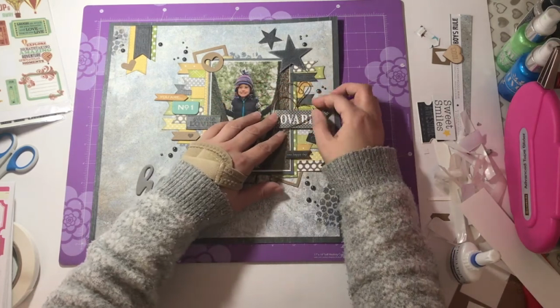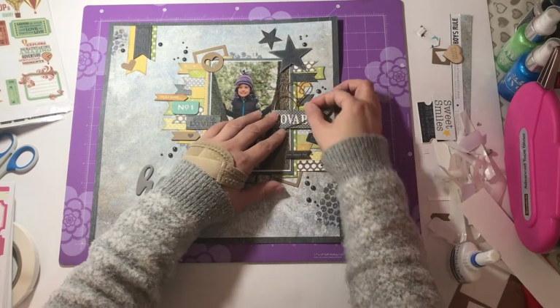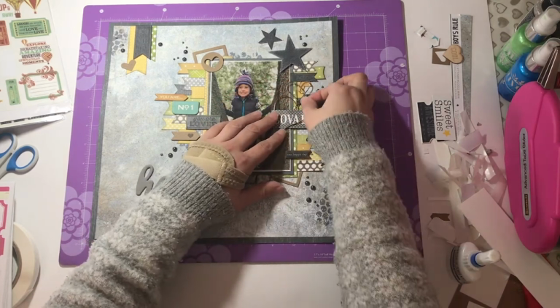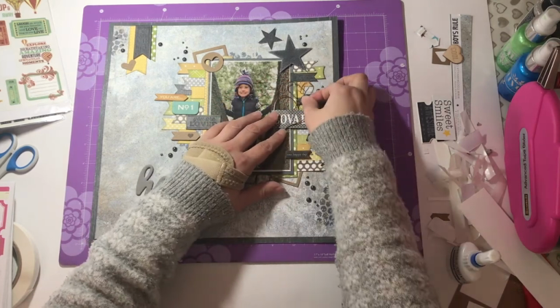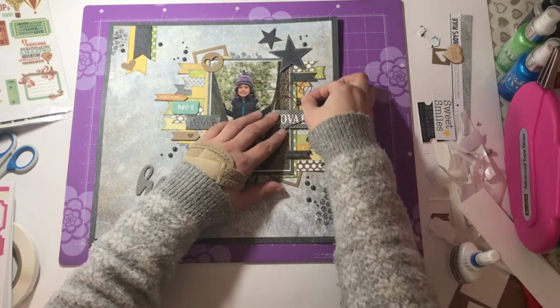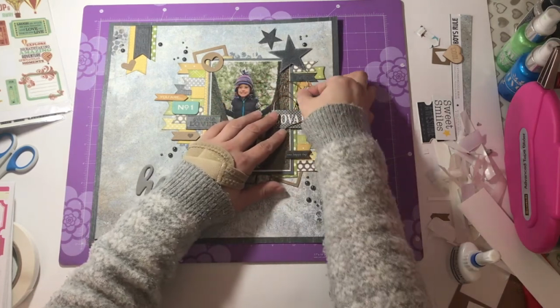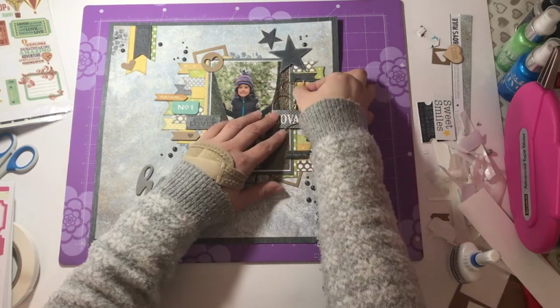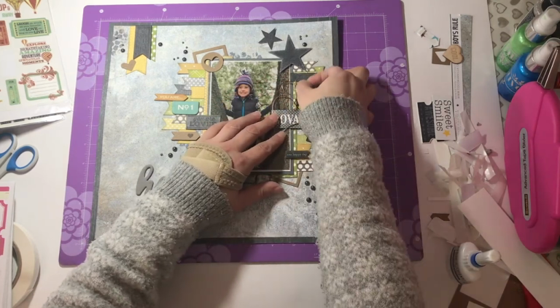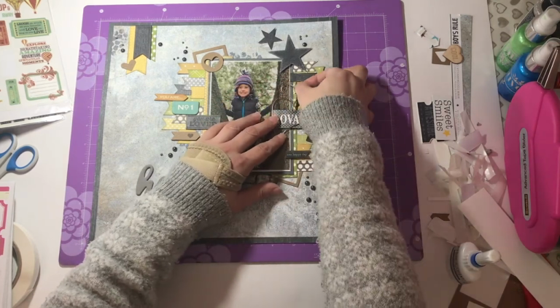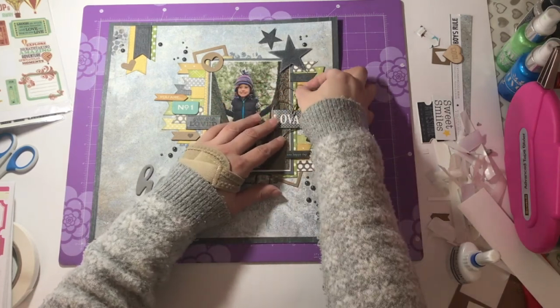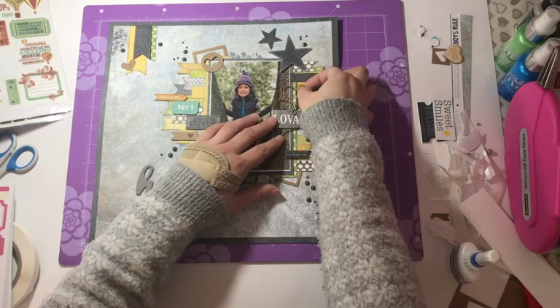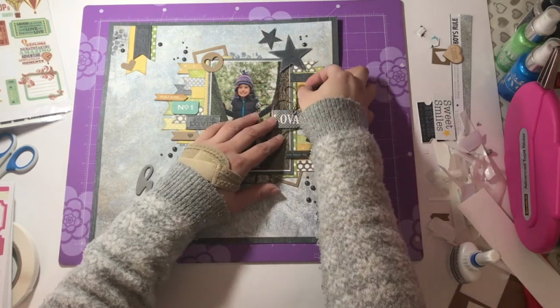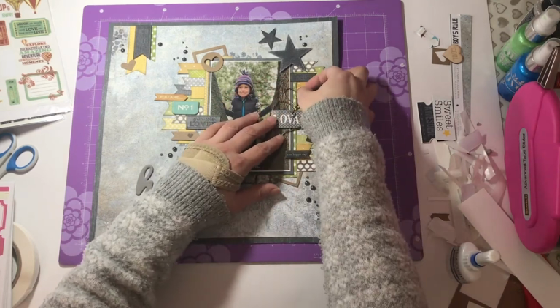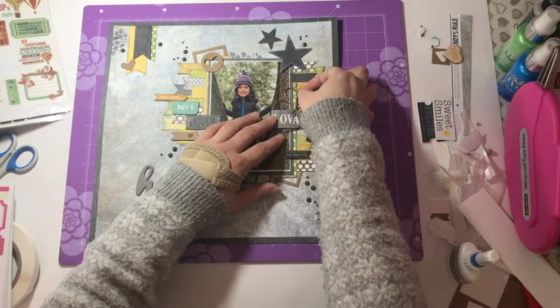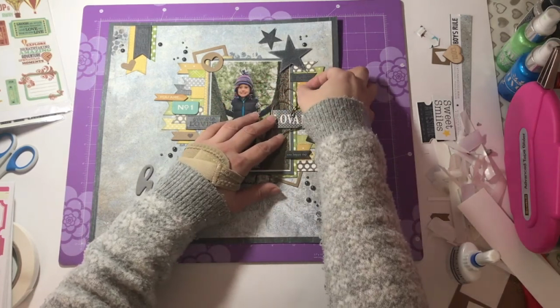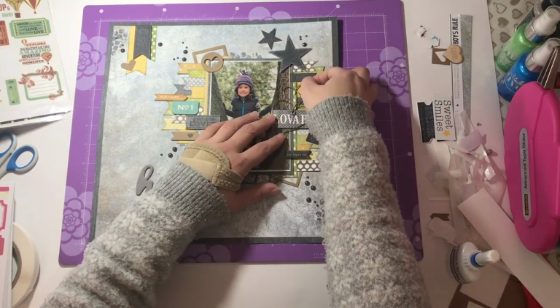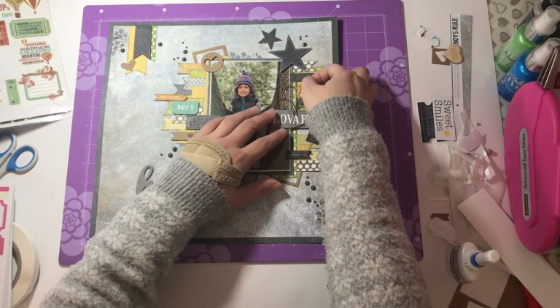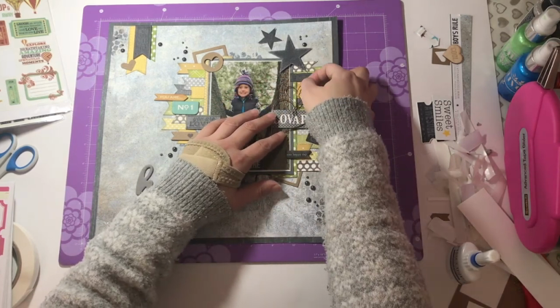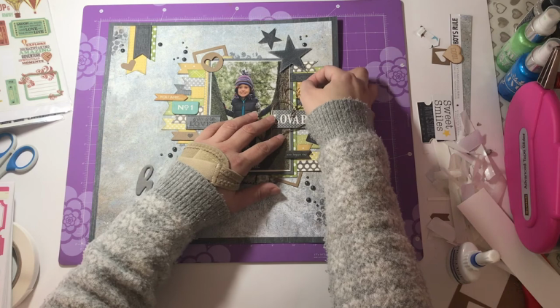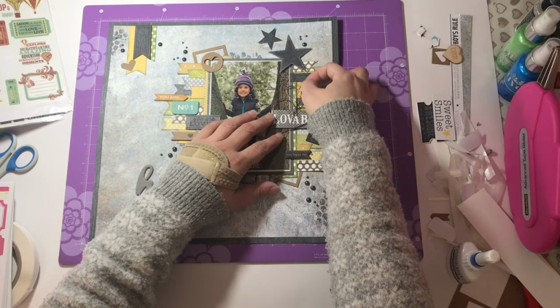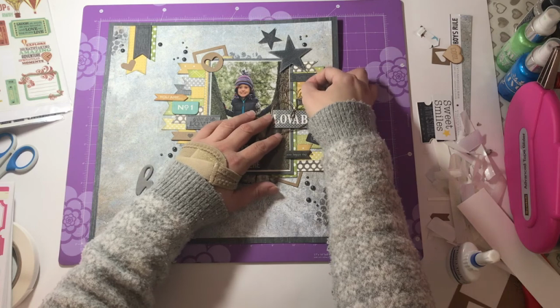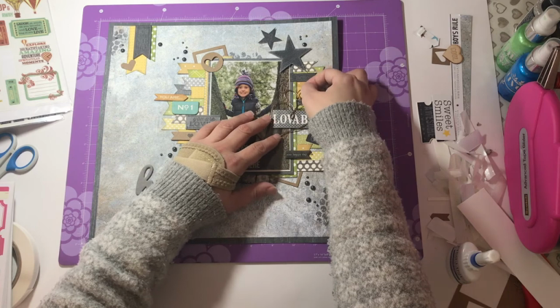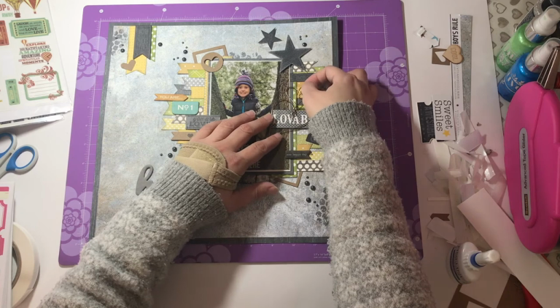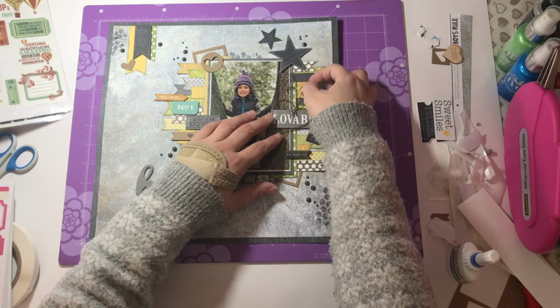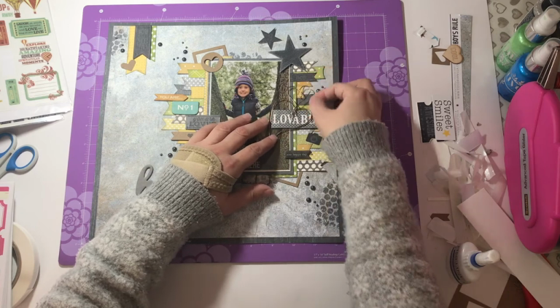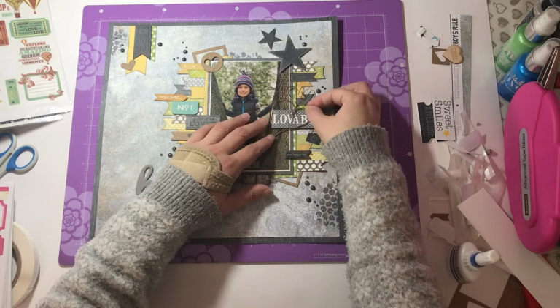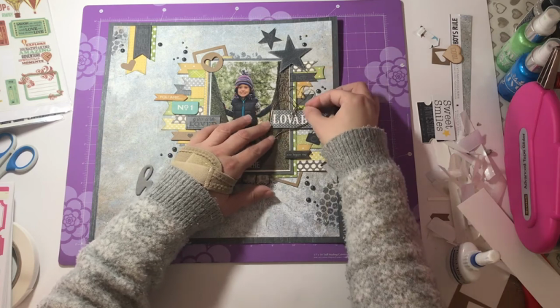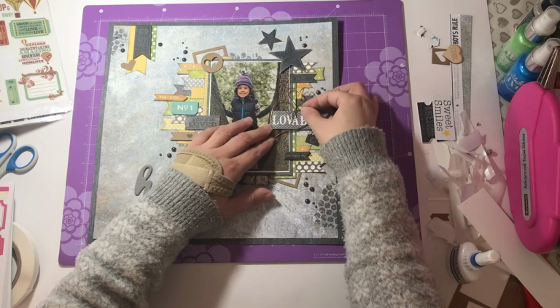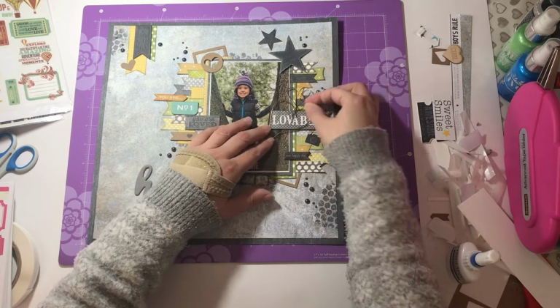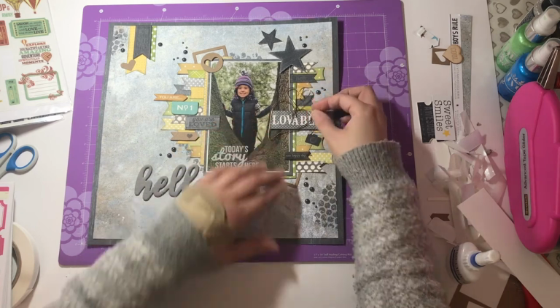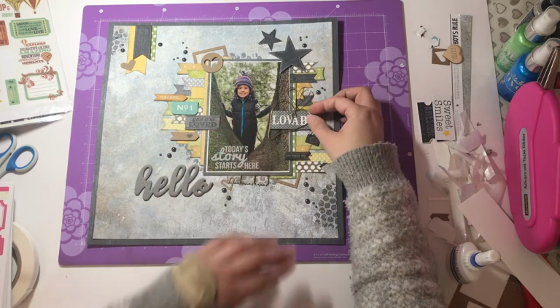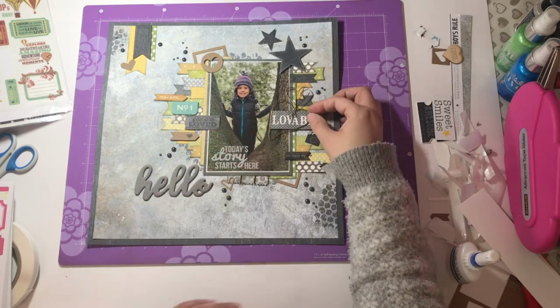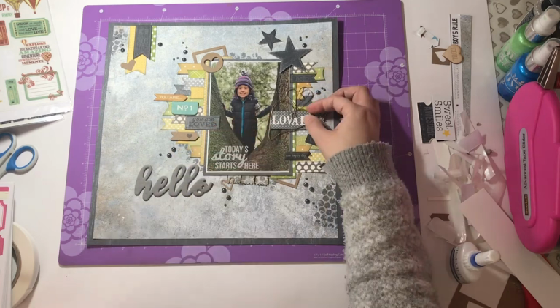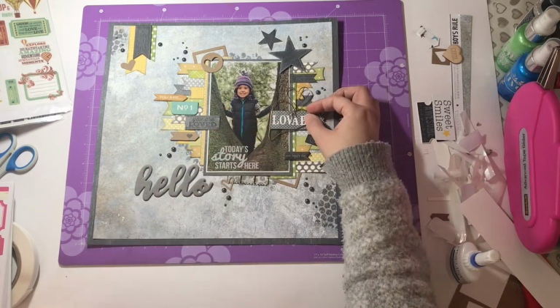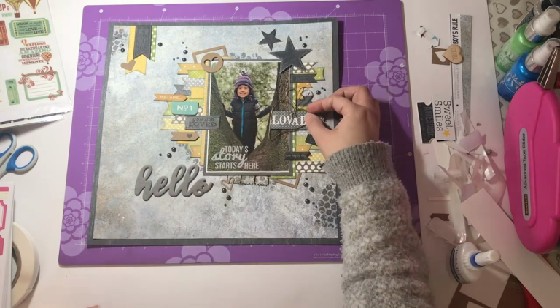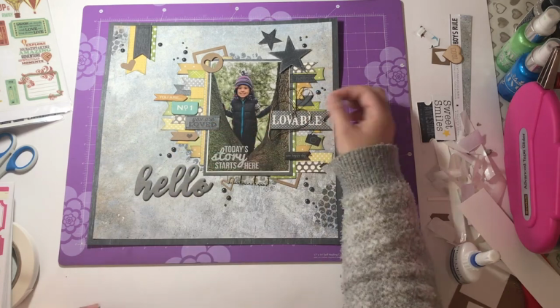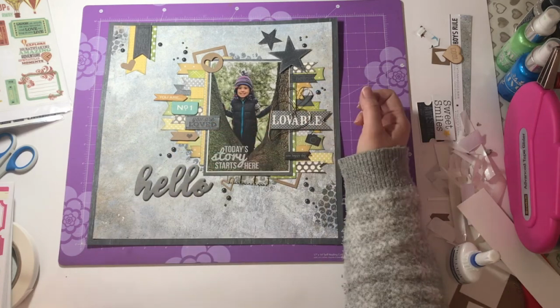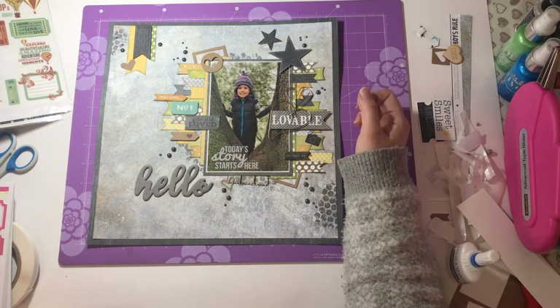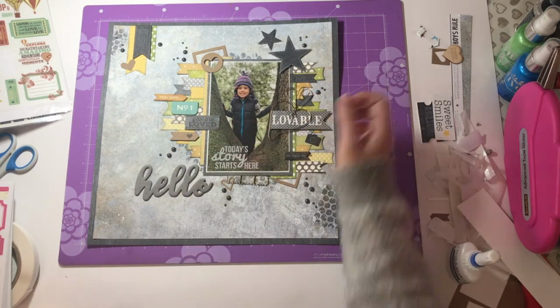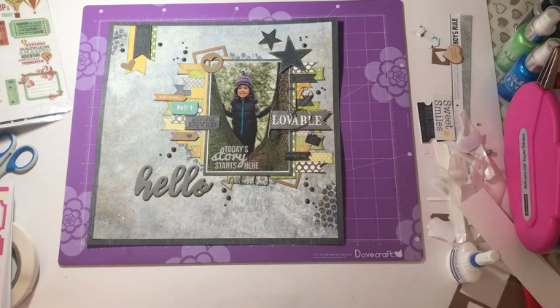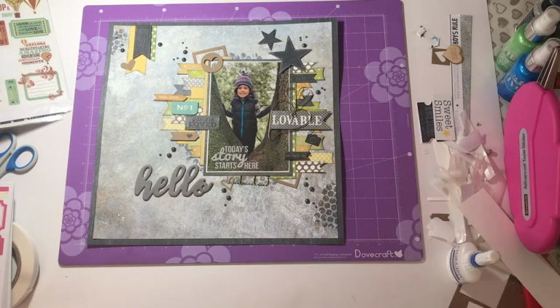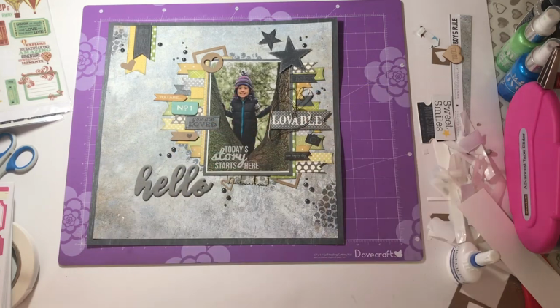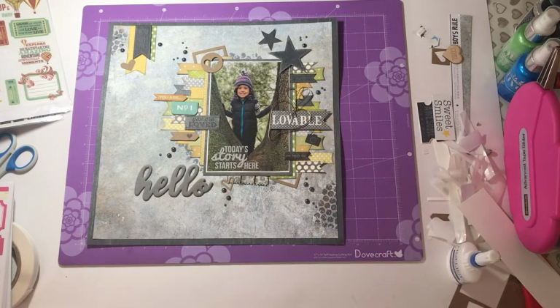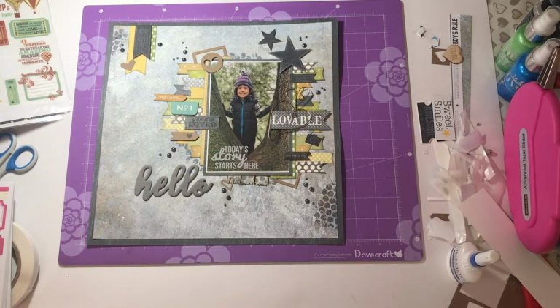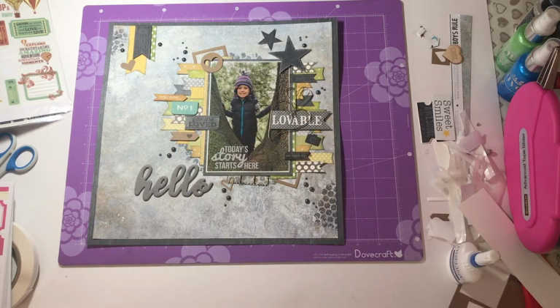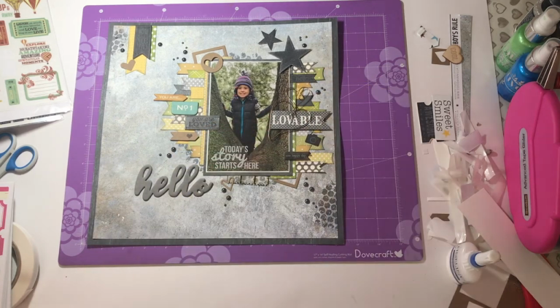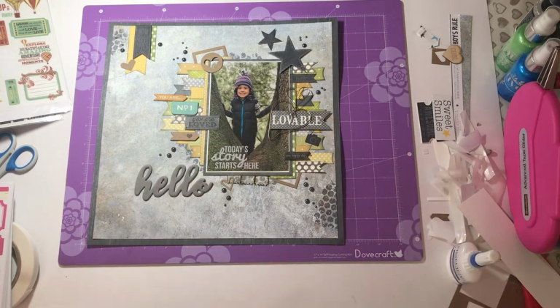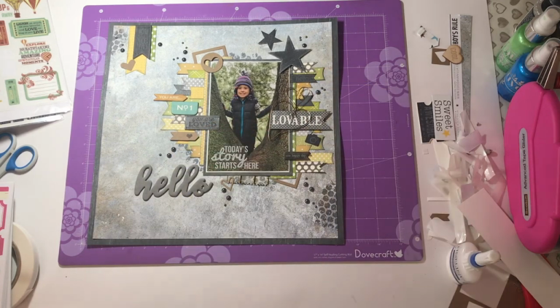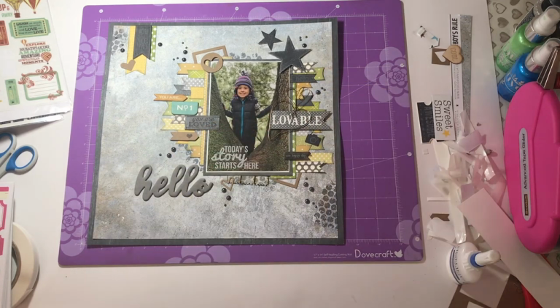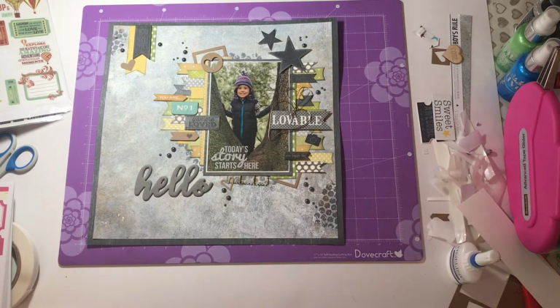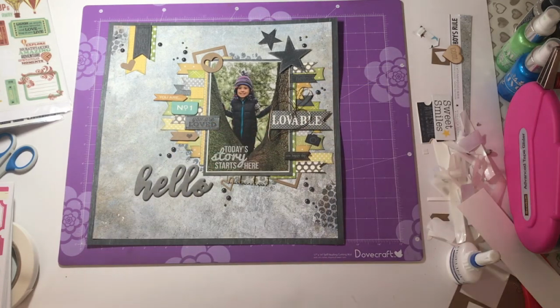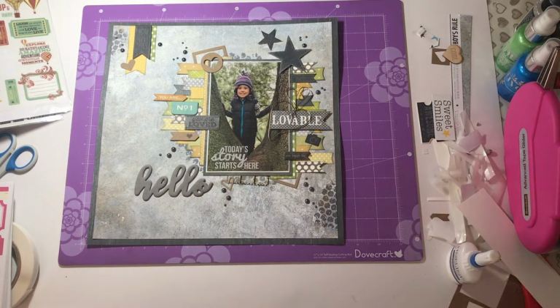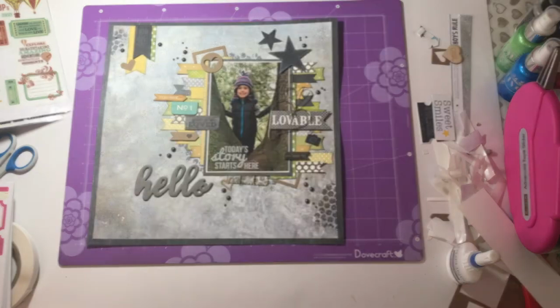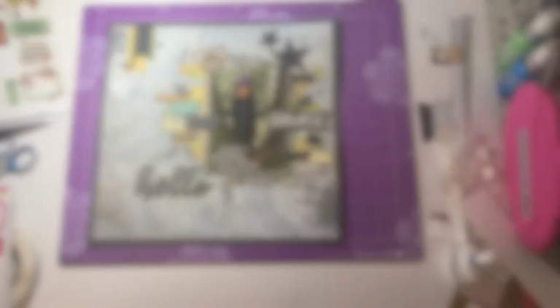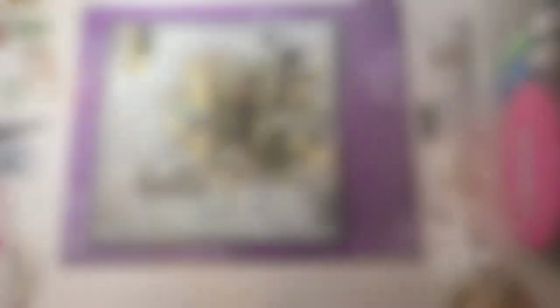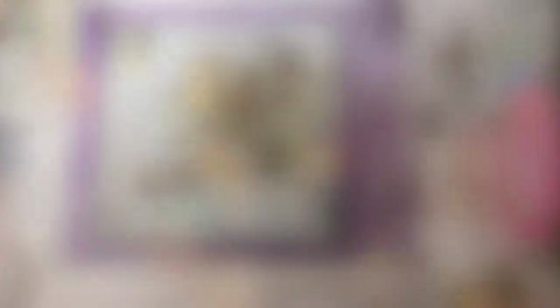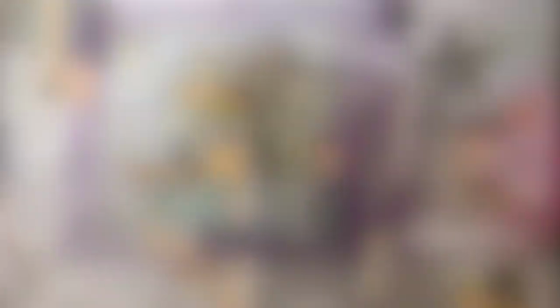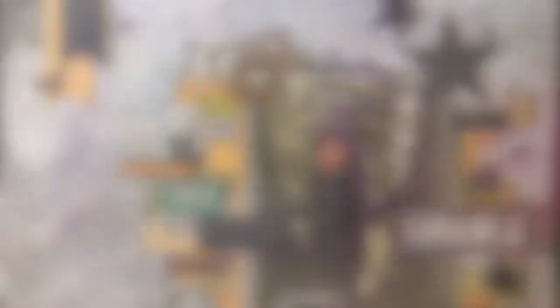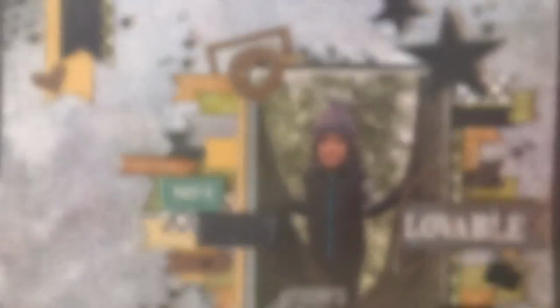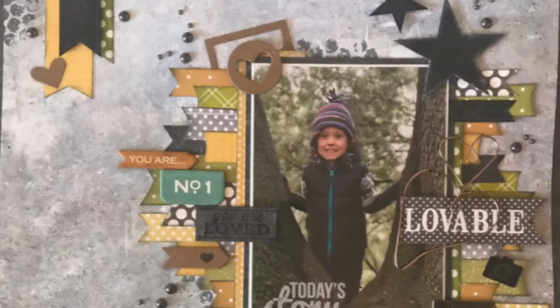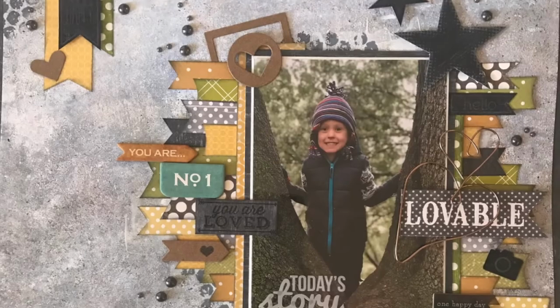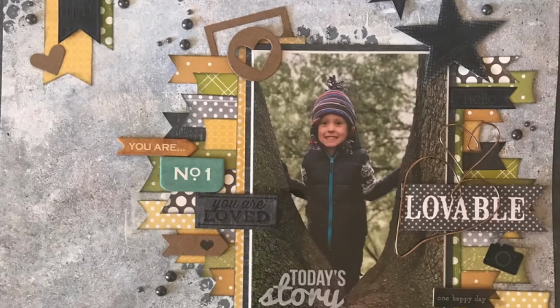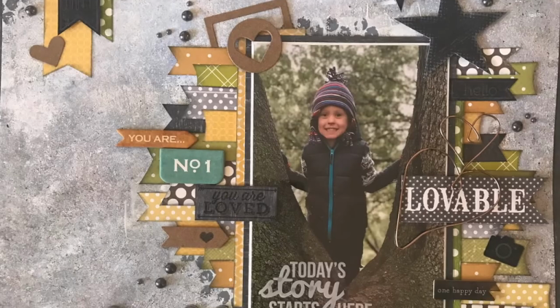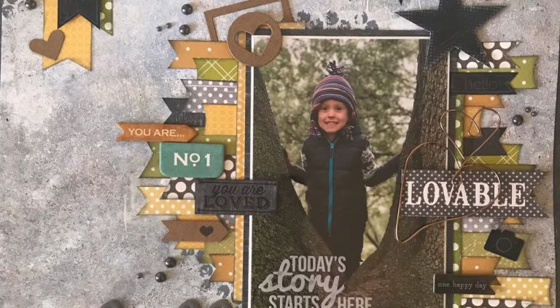Thank you so much for watching. Hope to see you again soon. Happy scrapping! Bye!